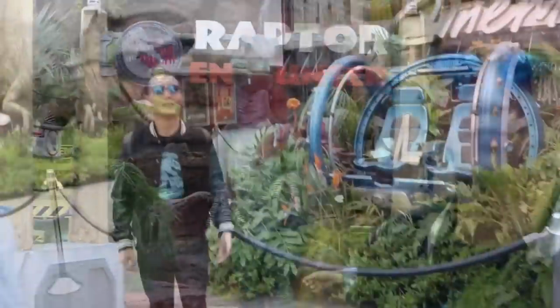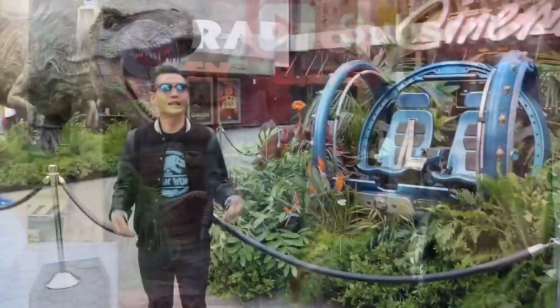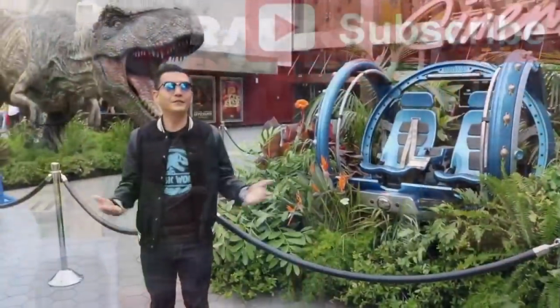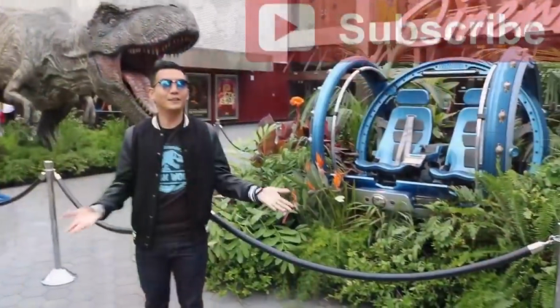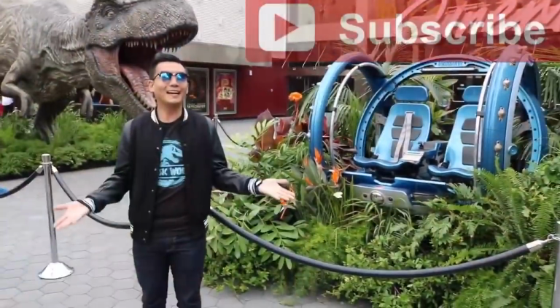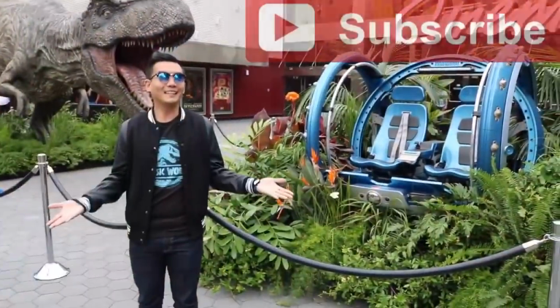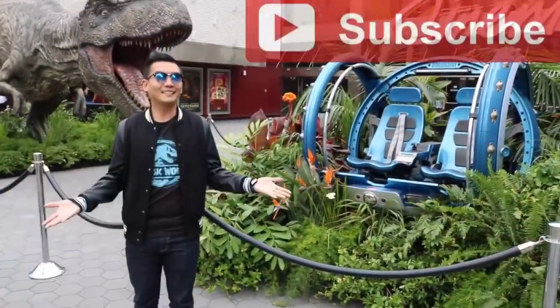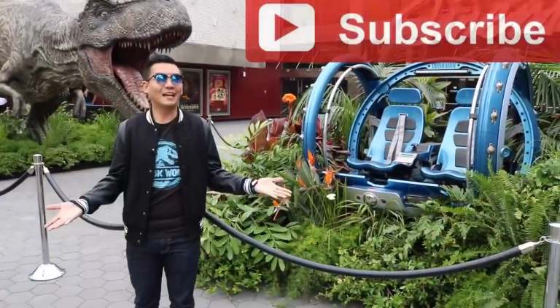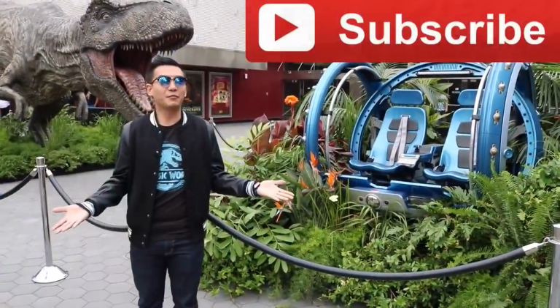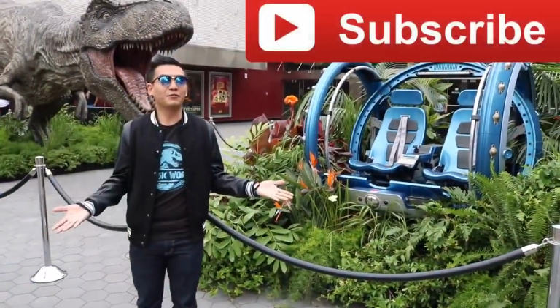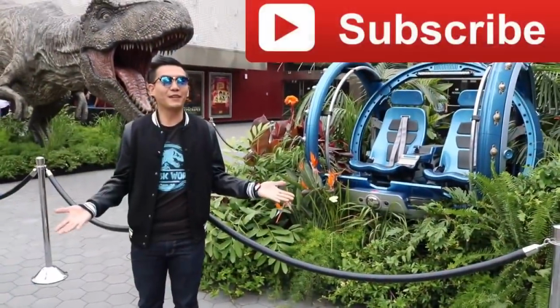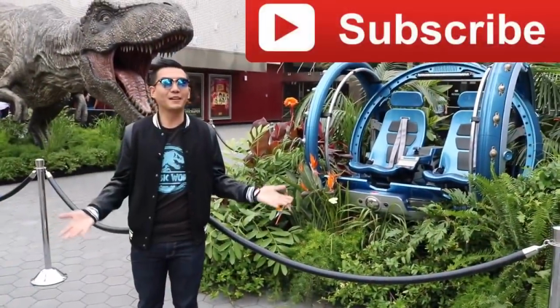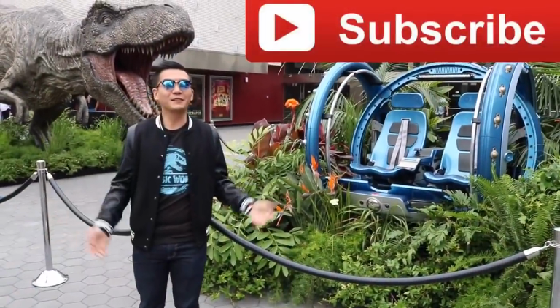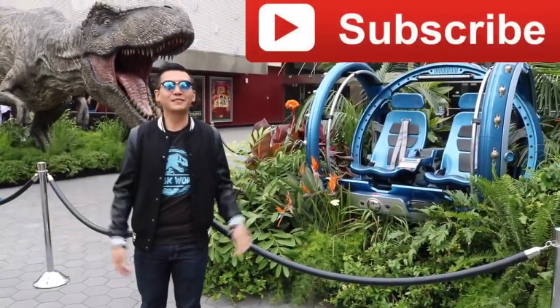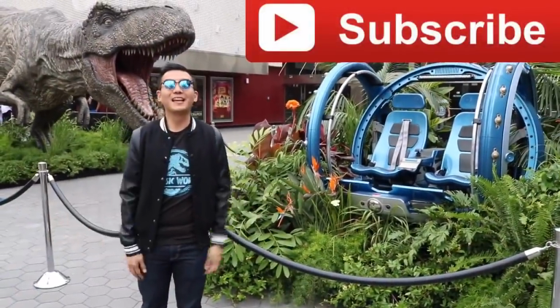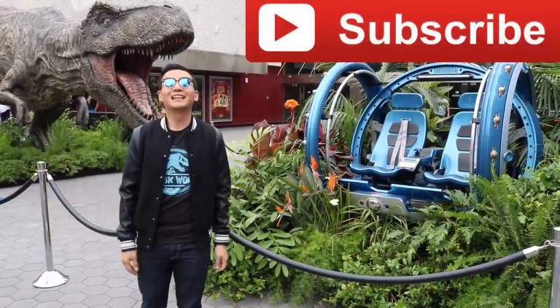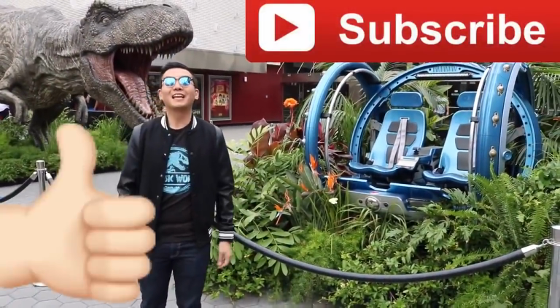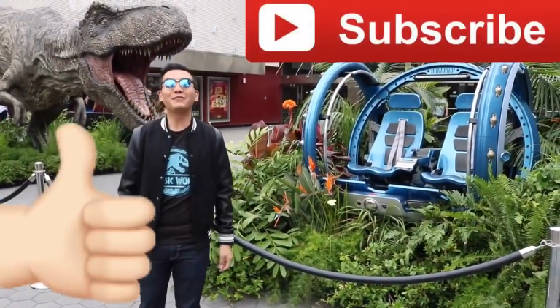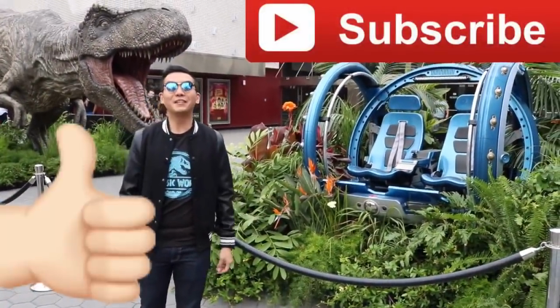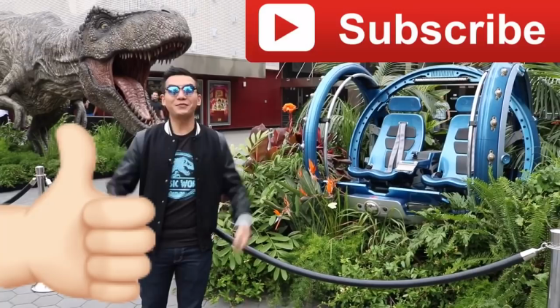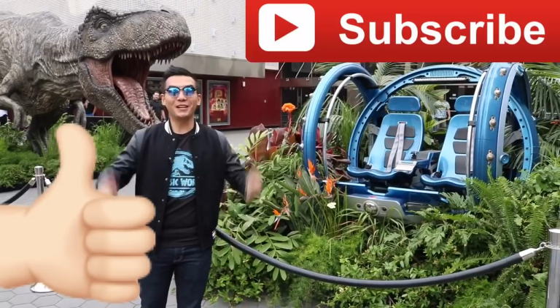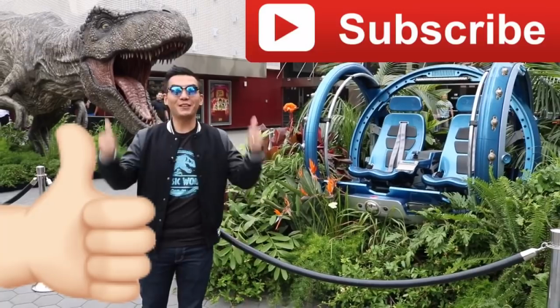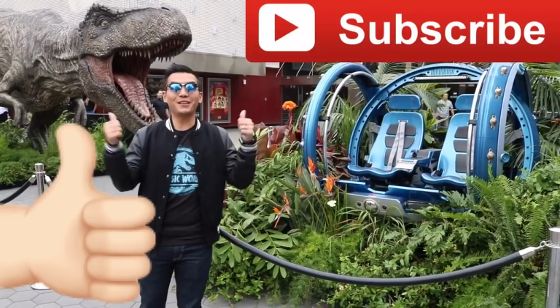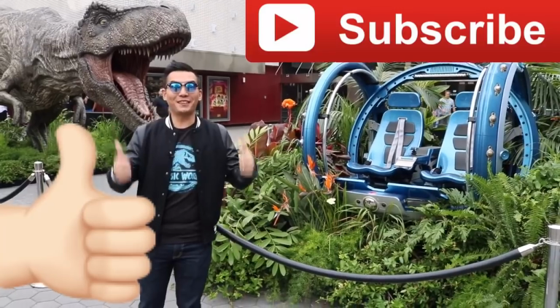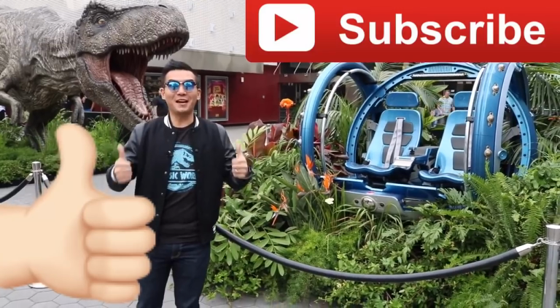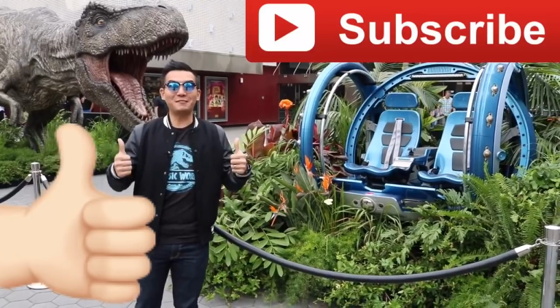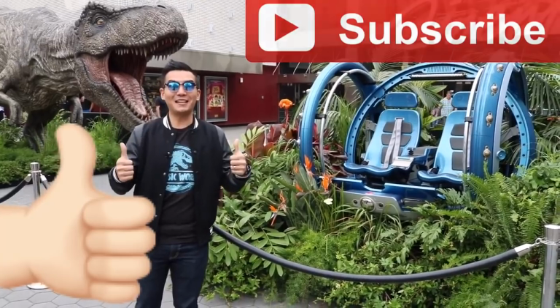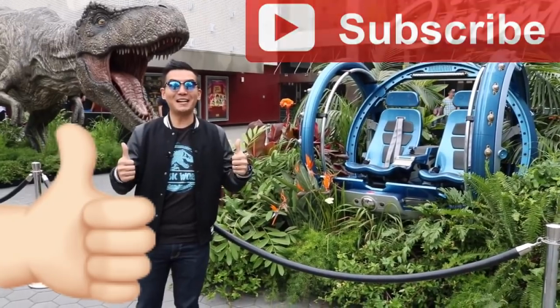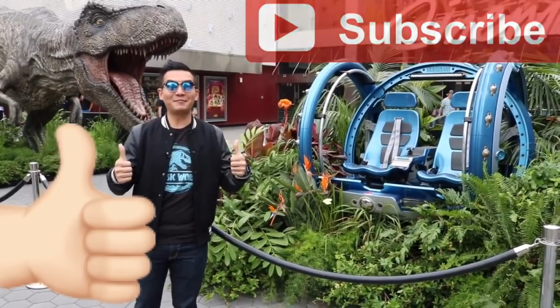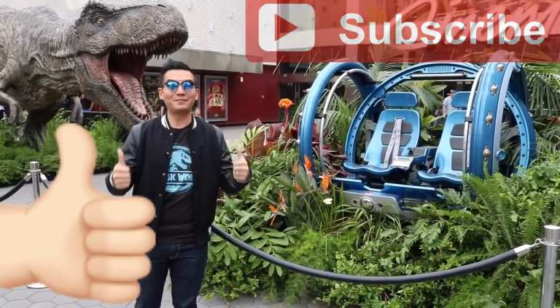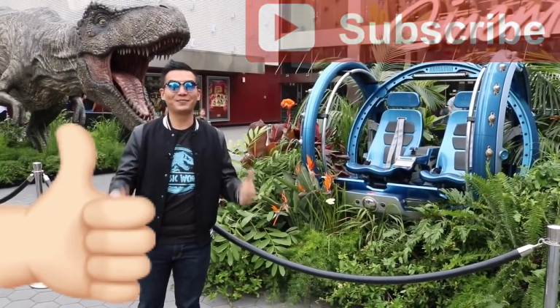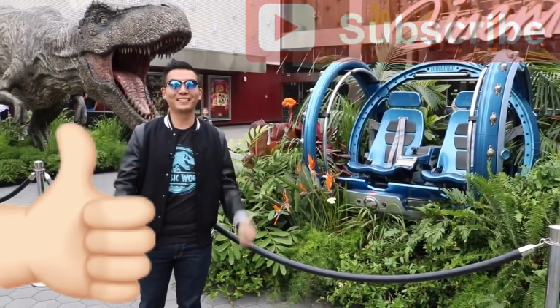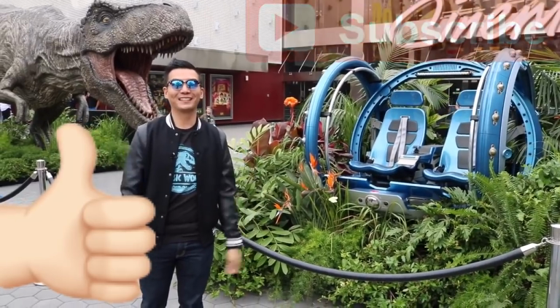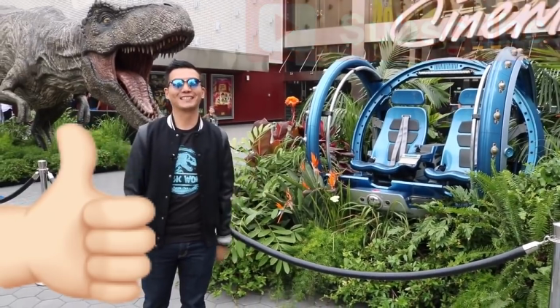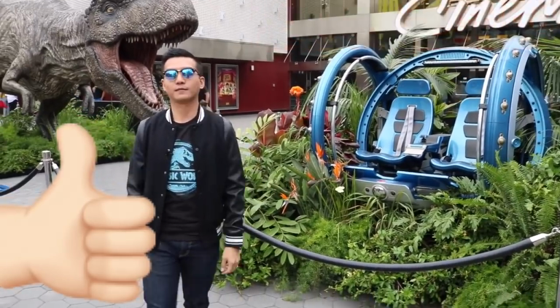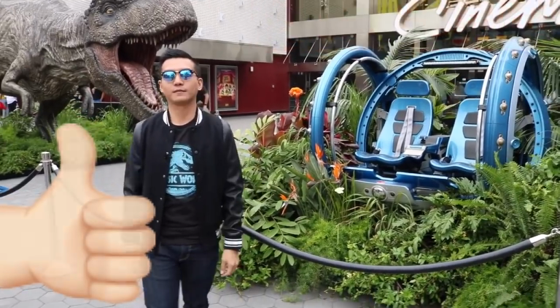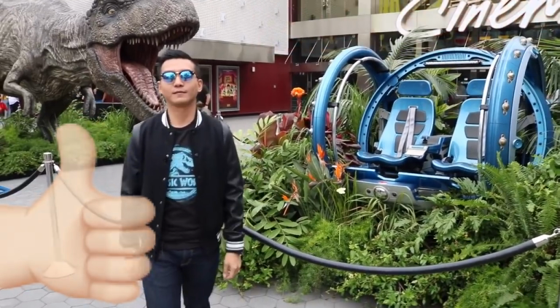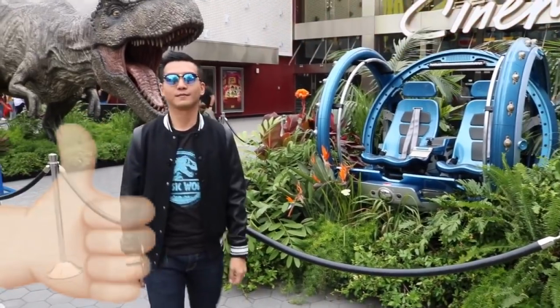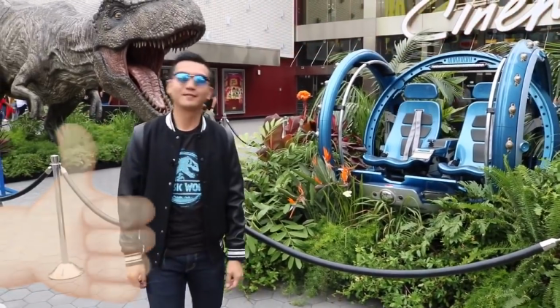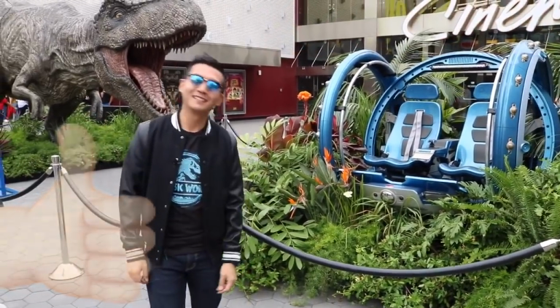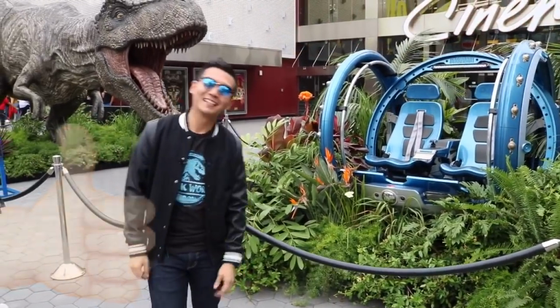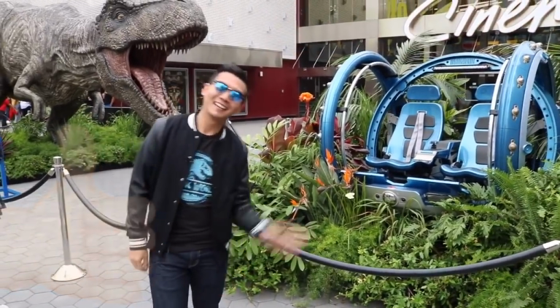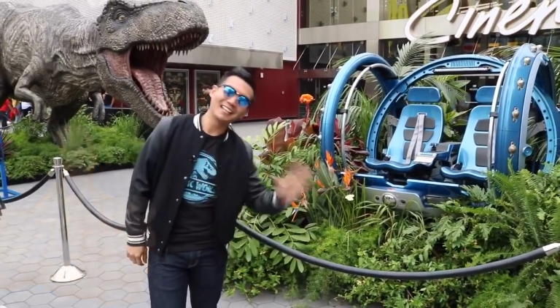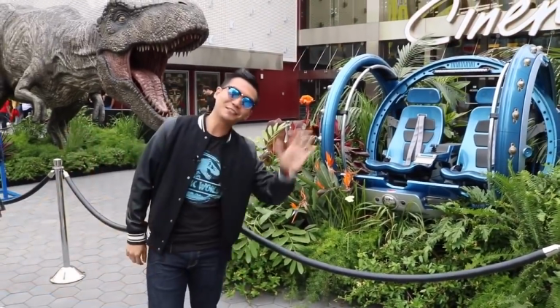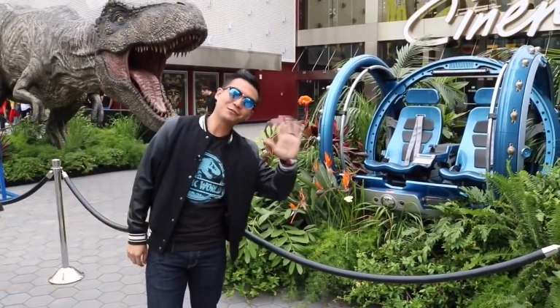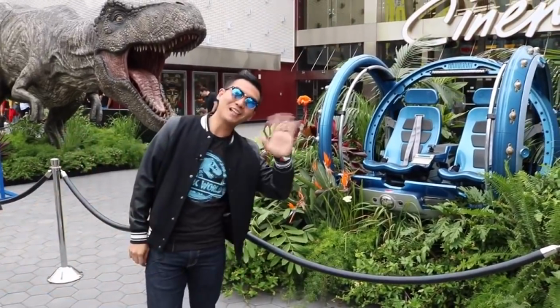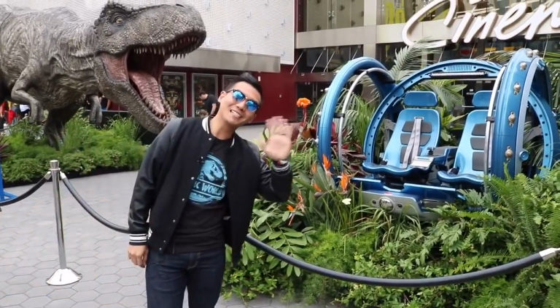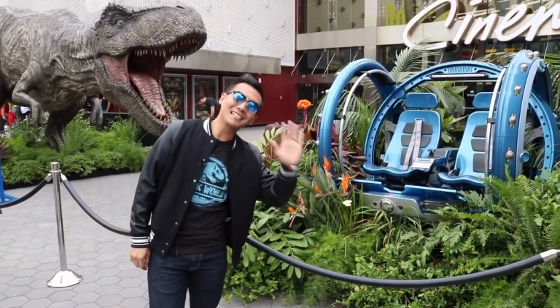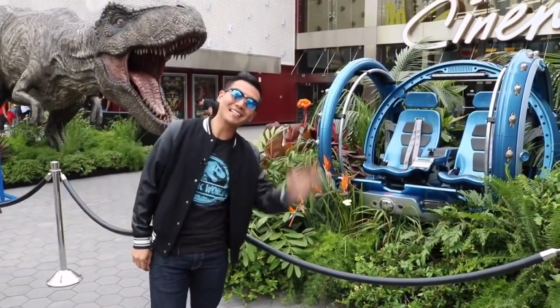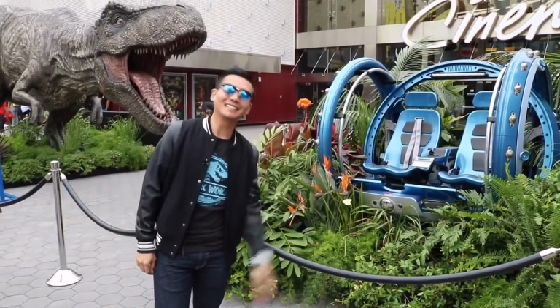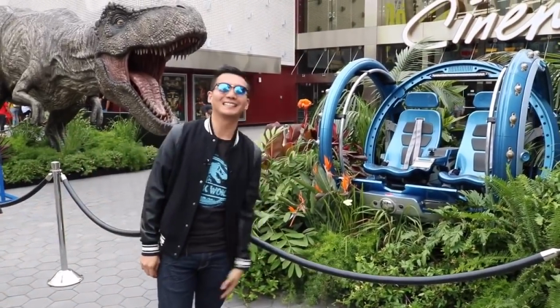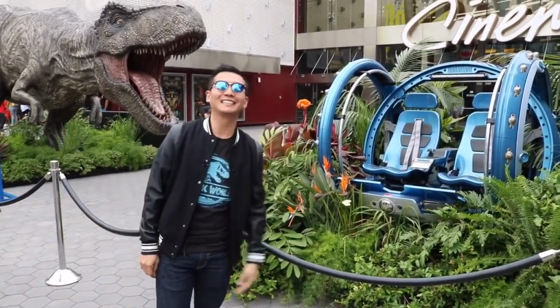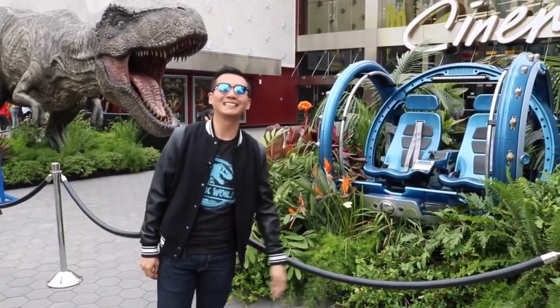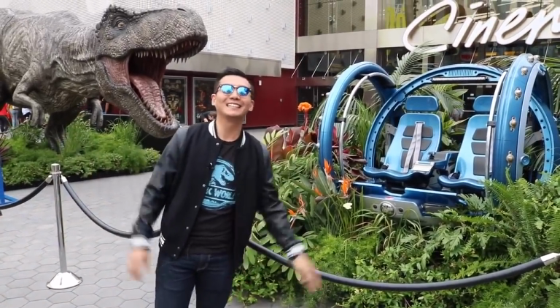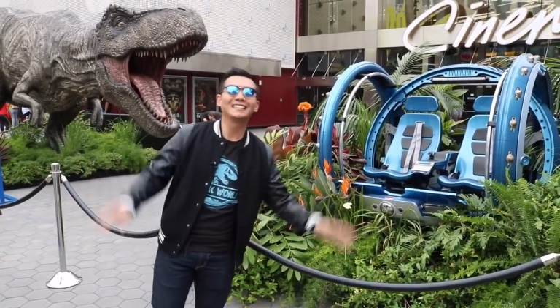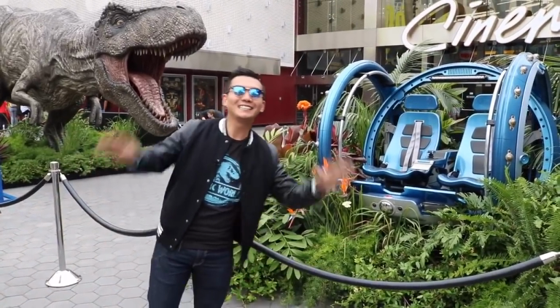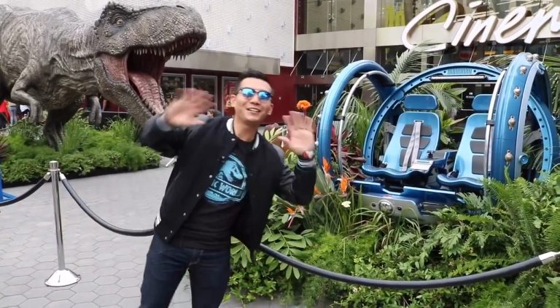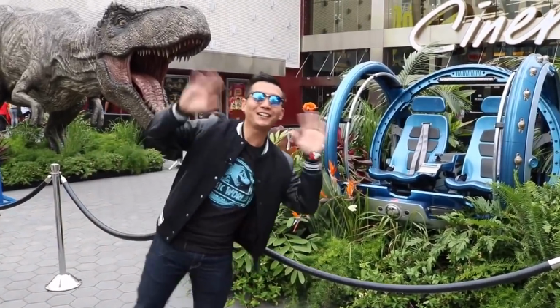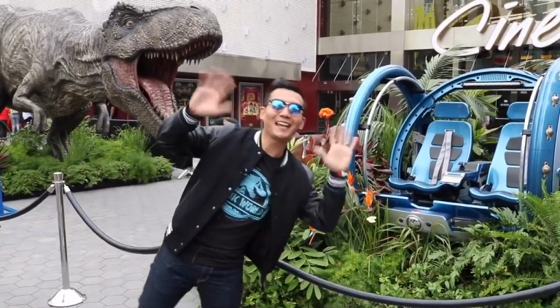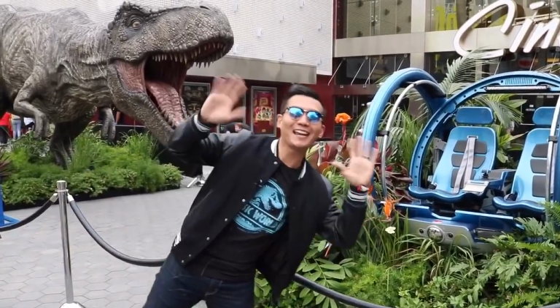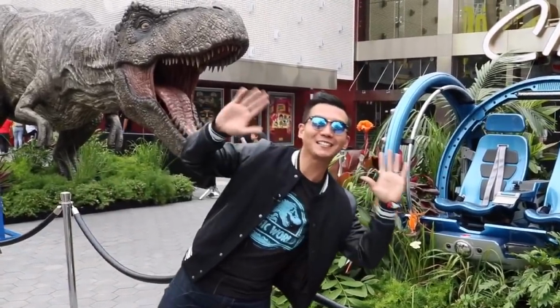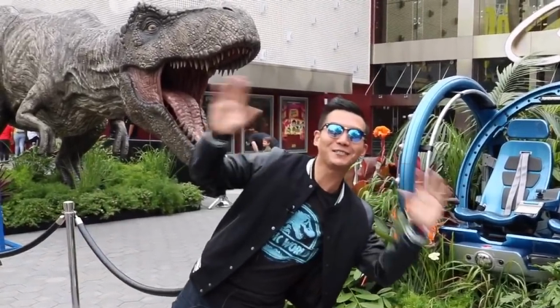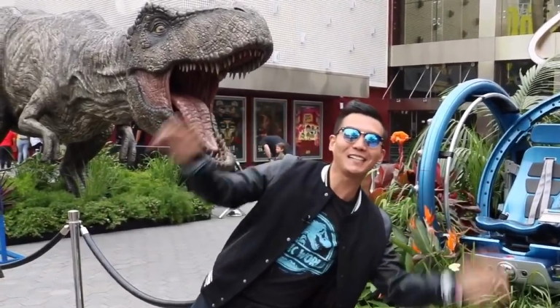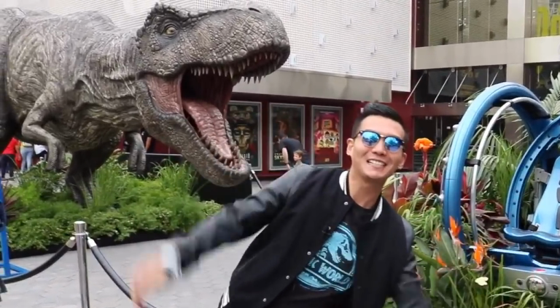If you like this type of video, give this video a thumbs up. Thanks for watching — see you again next week!